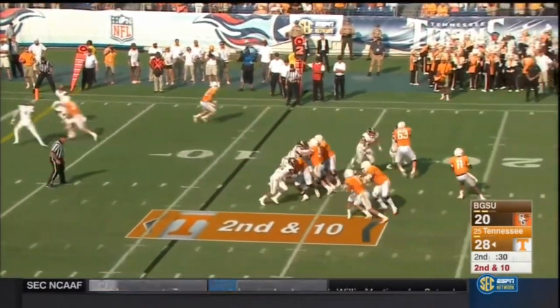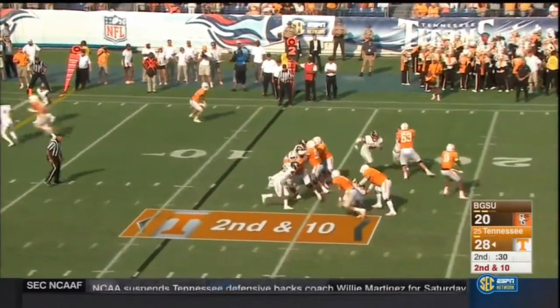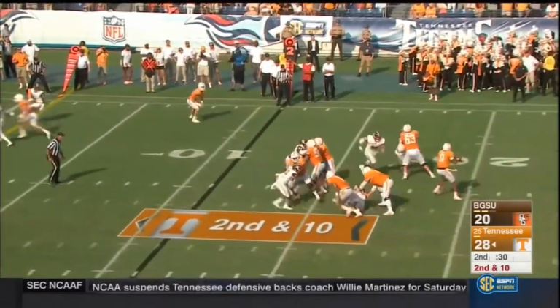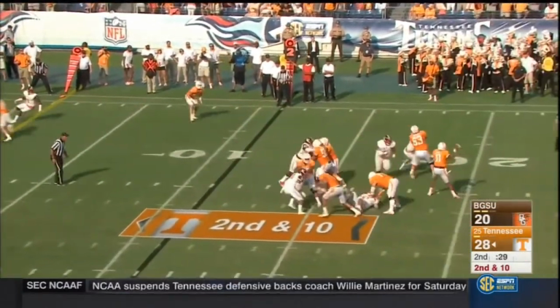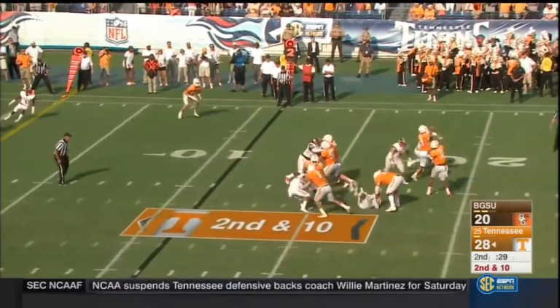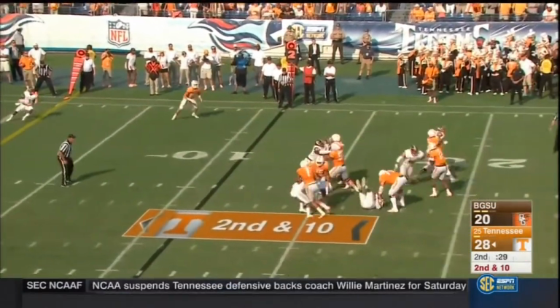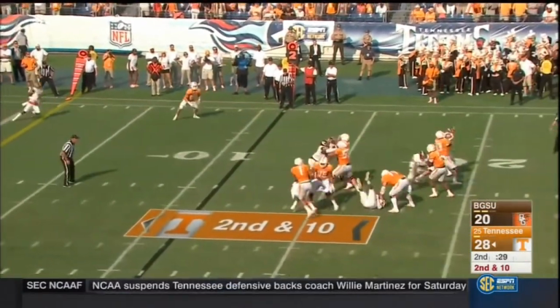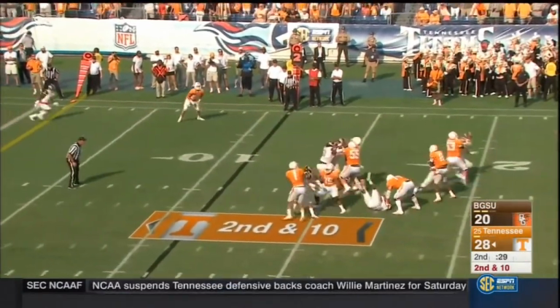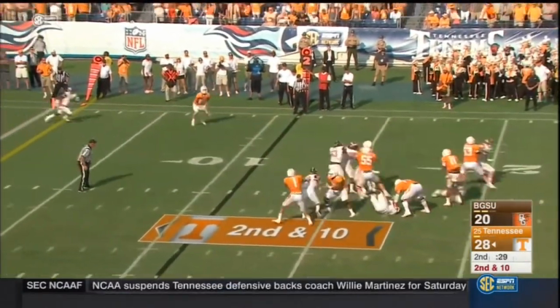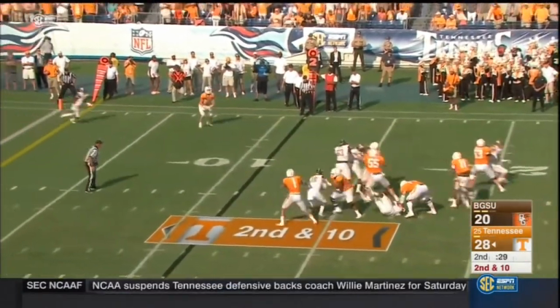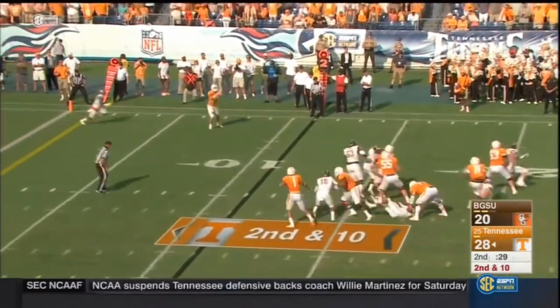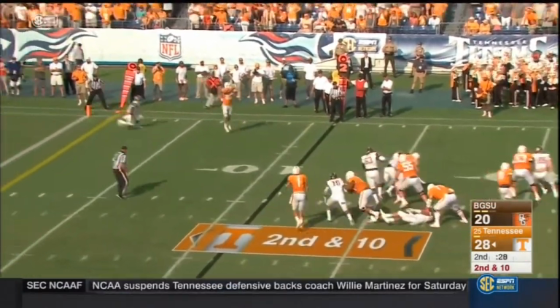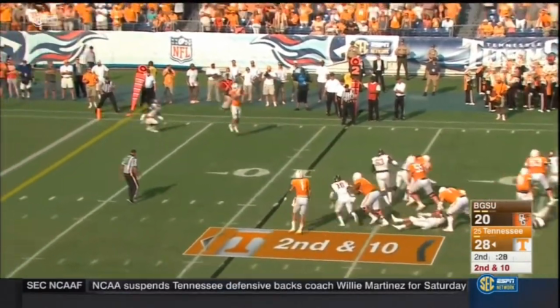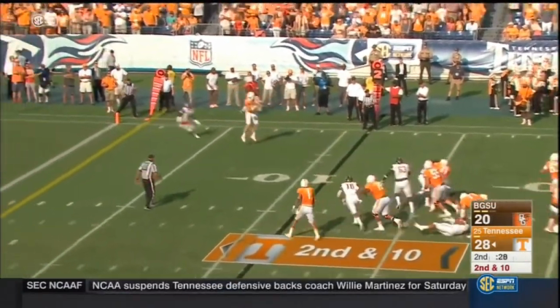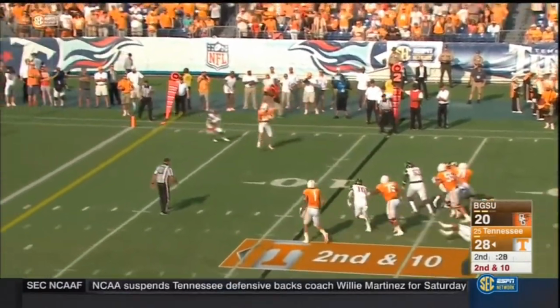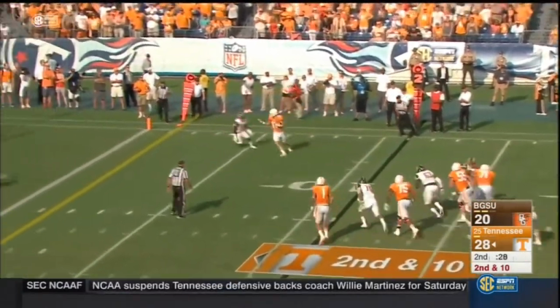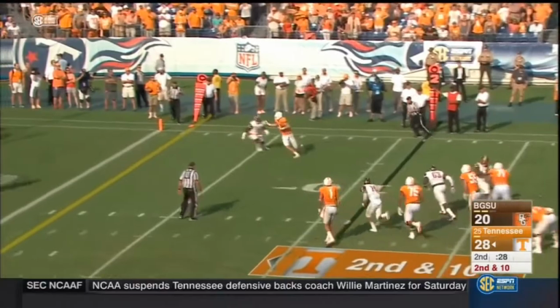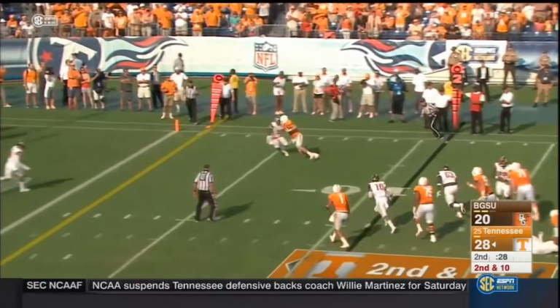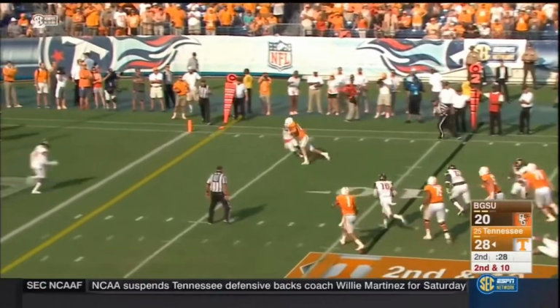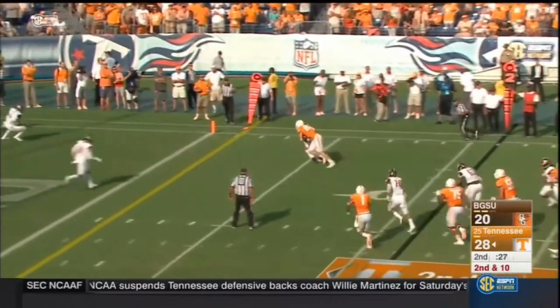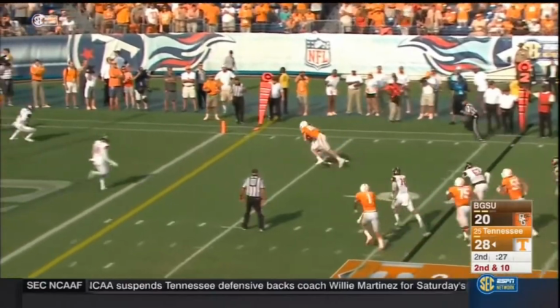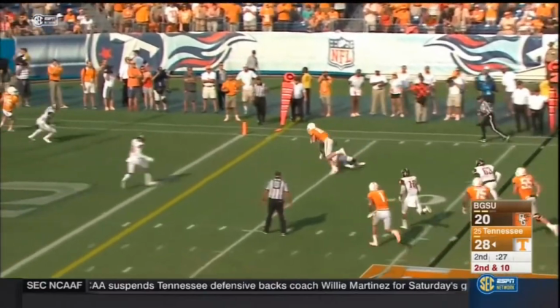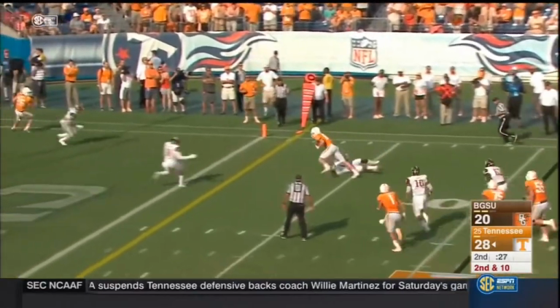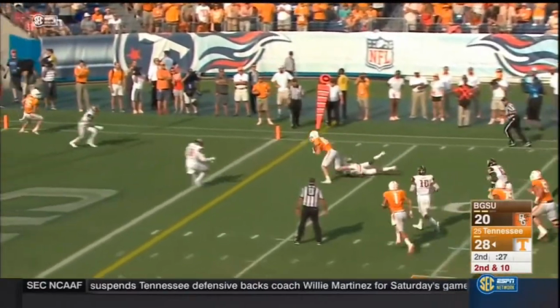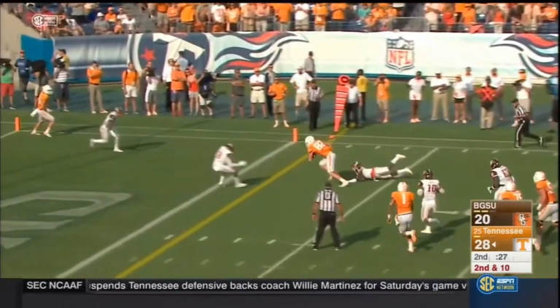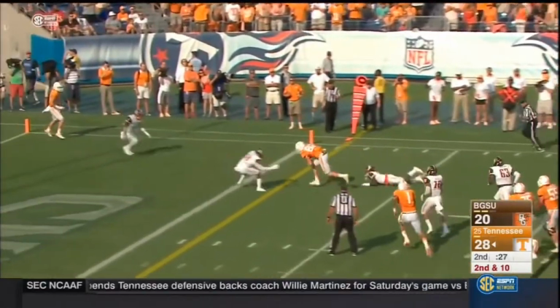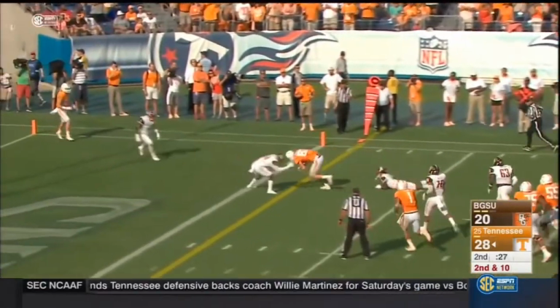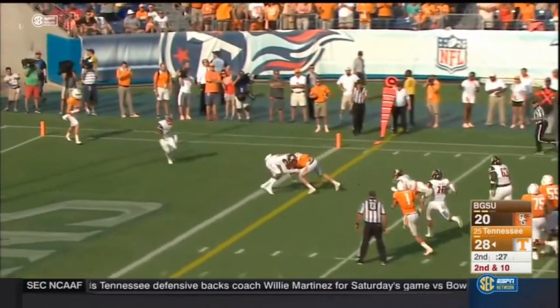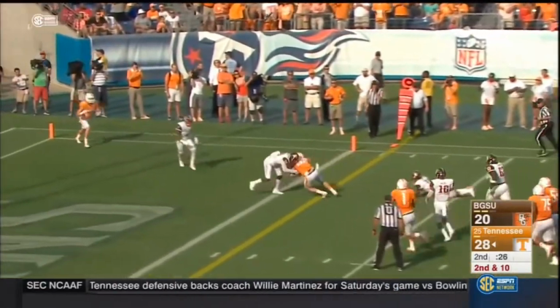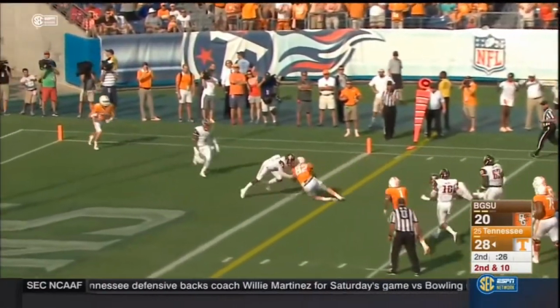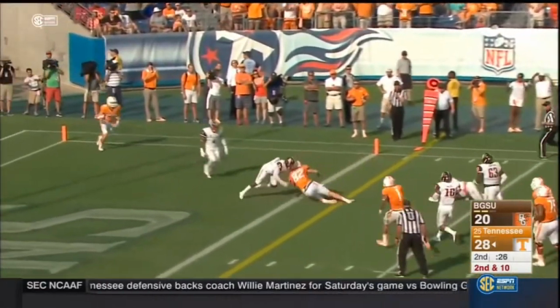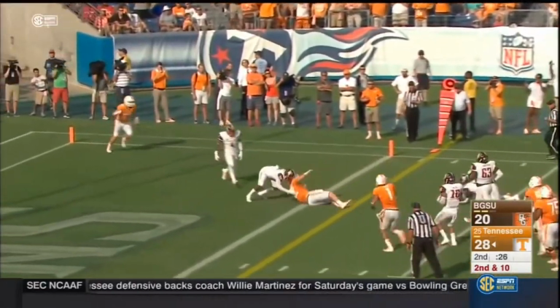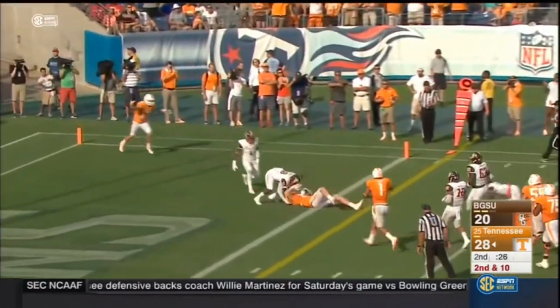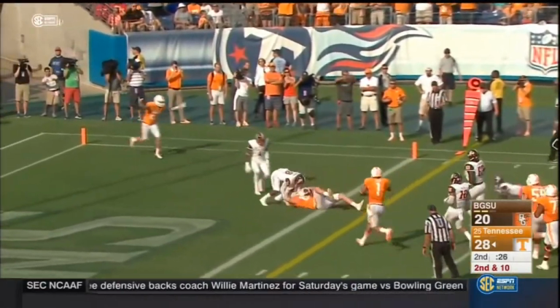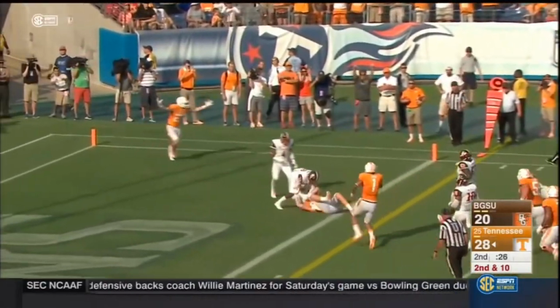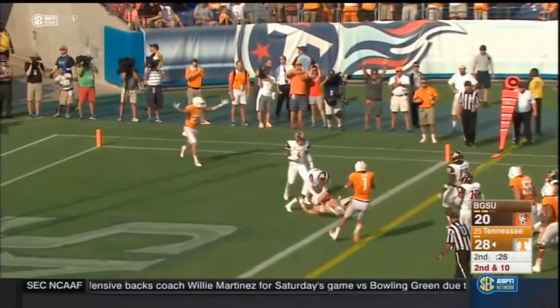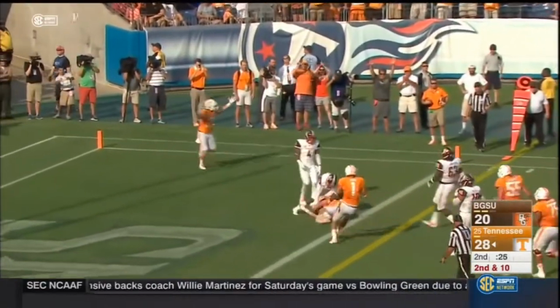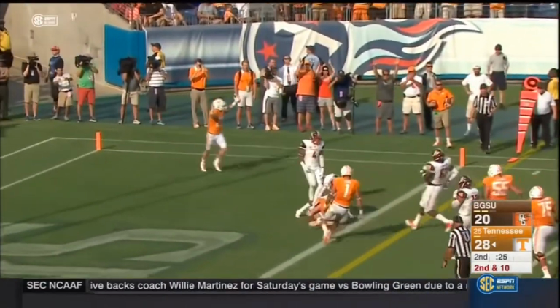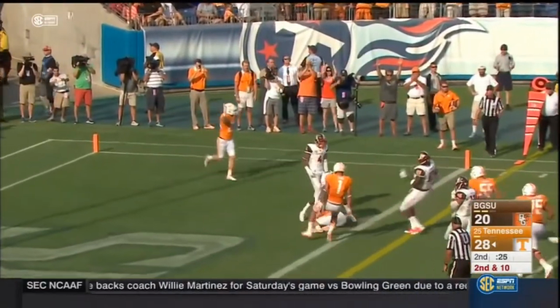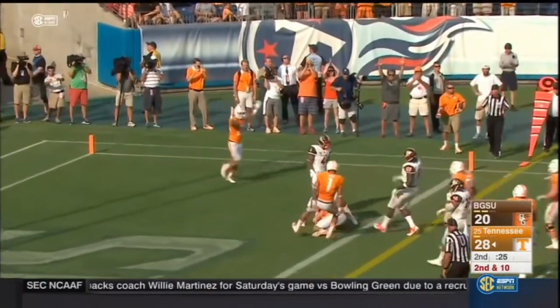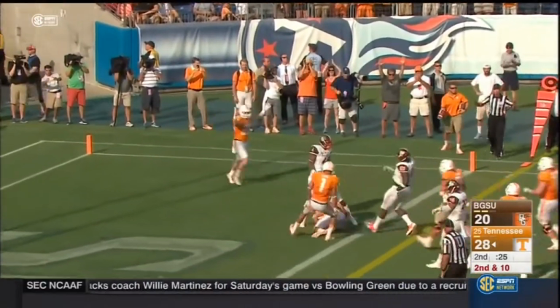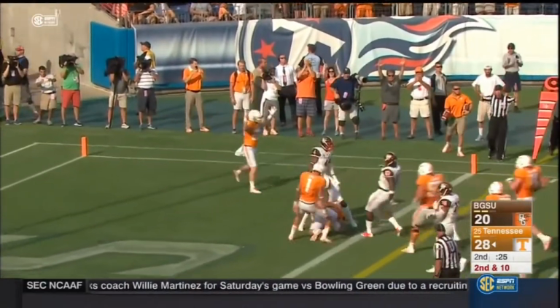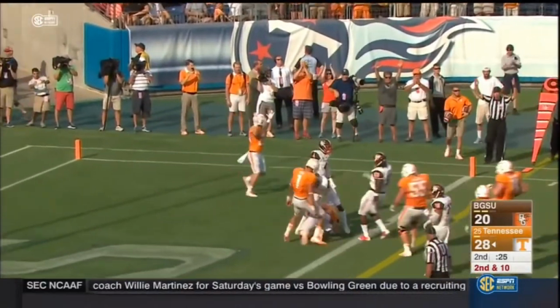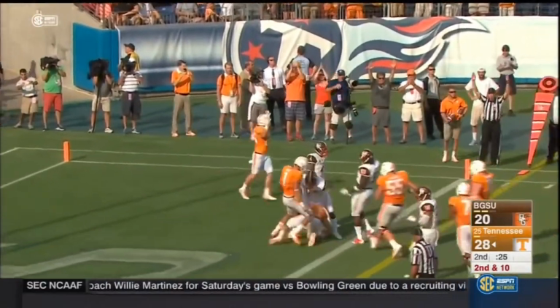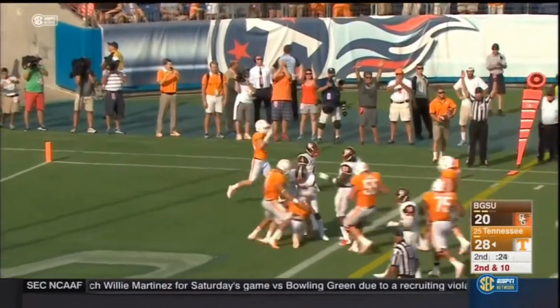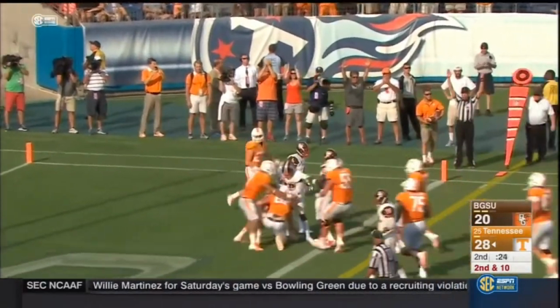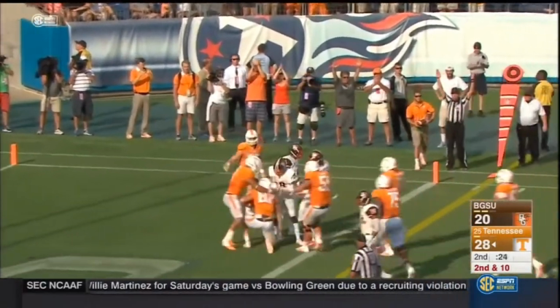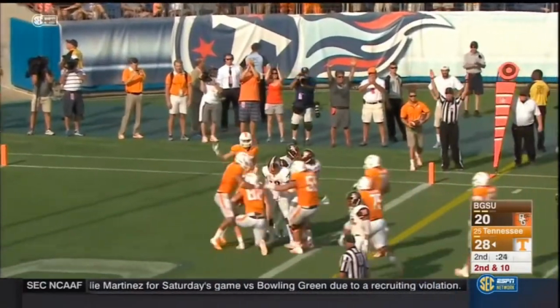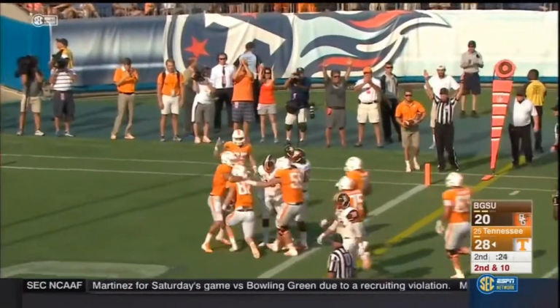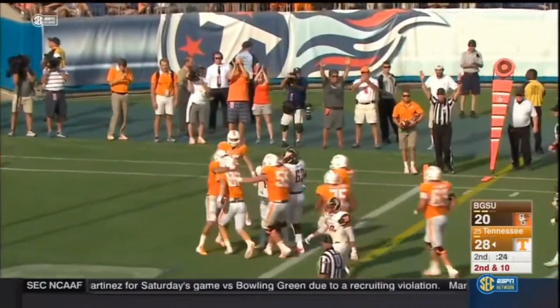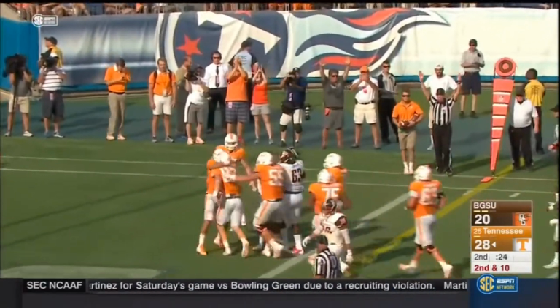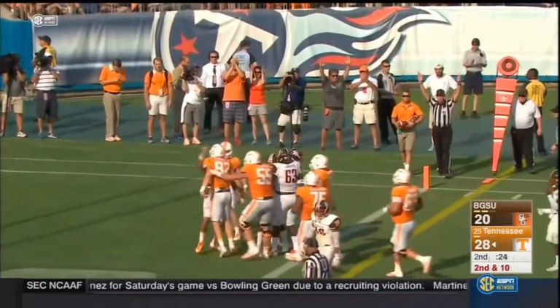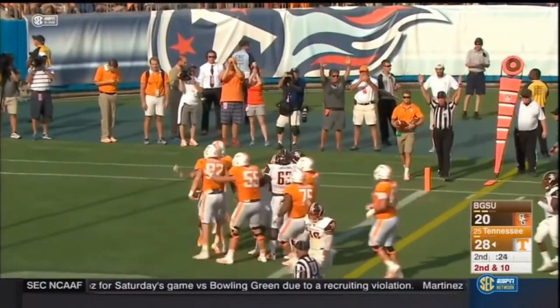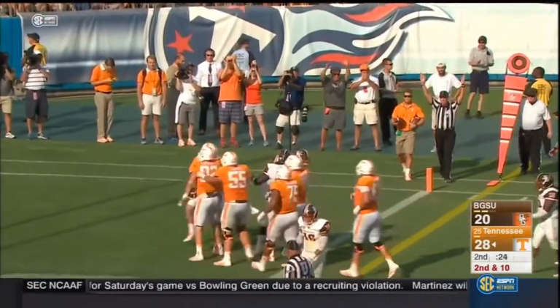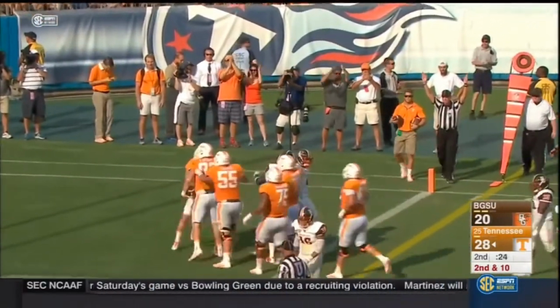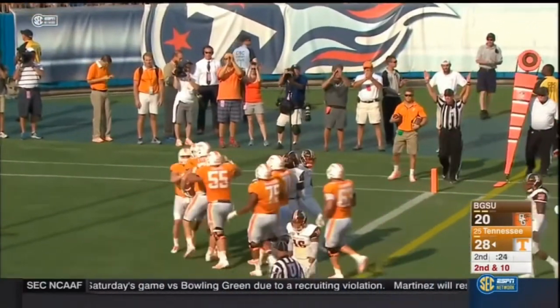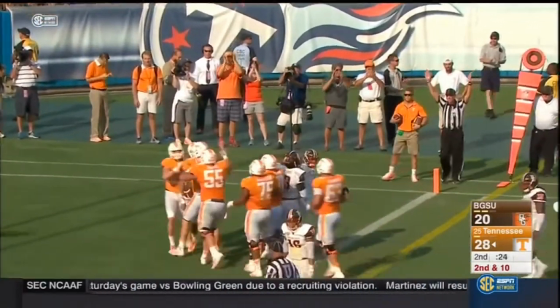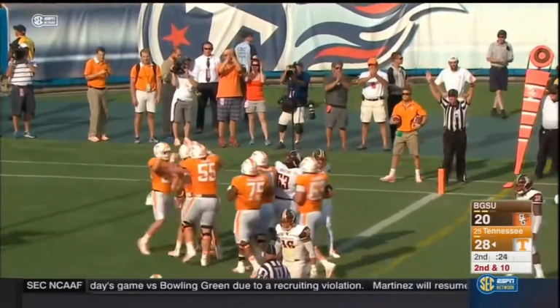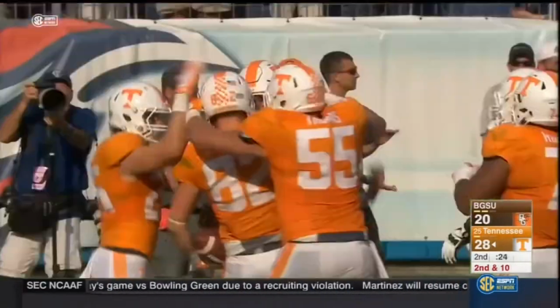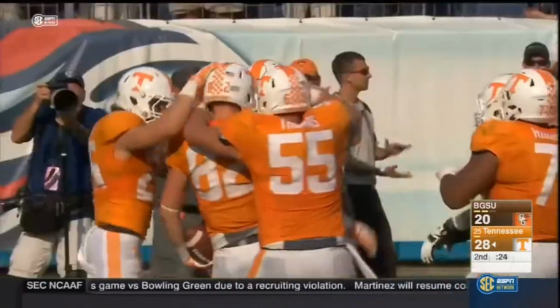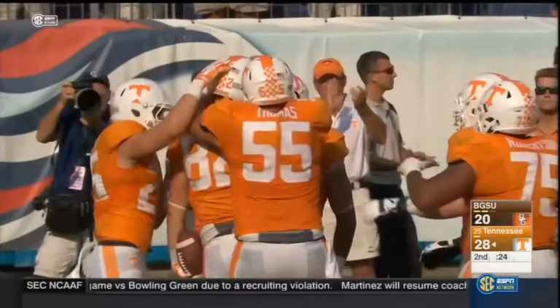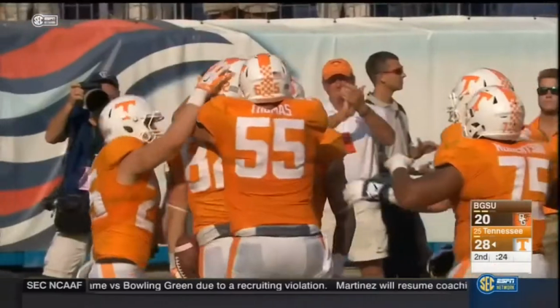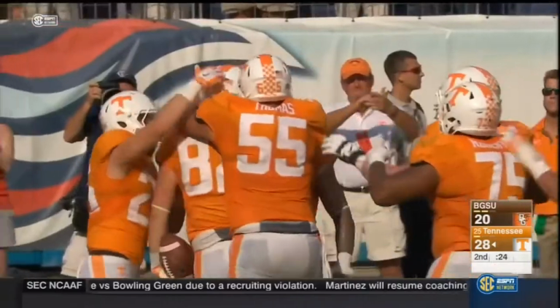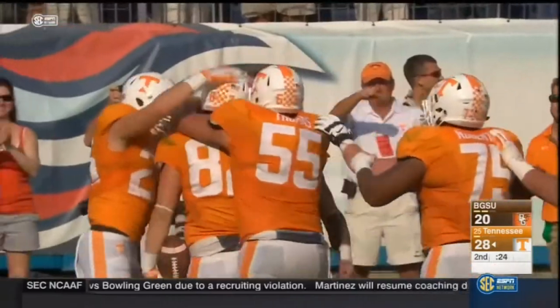Dobbs looking. Complete to Wolfe. Stiff arm. He is in. Touchdown Ethan Wolfe.